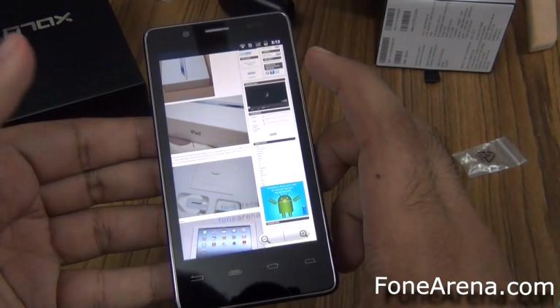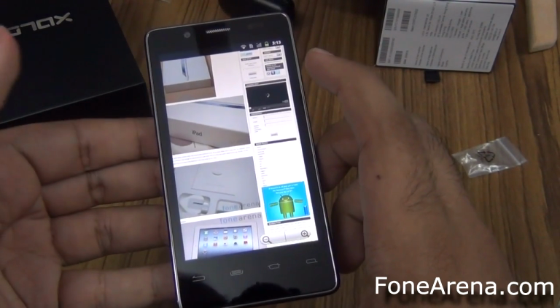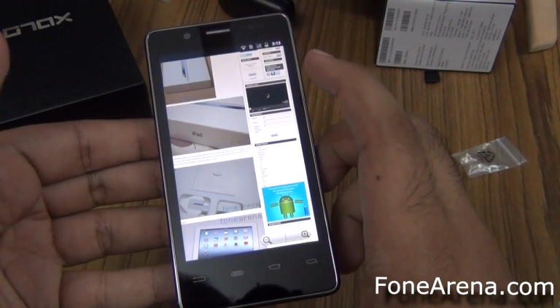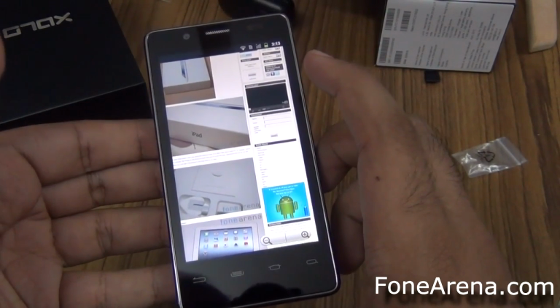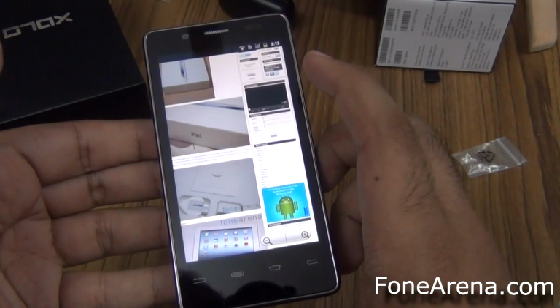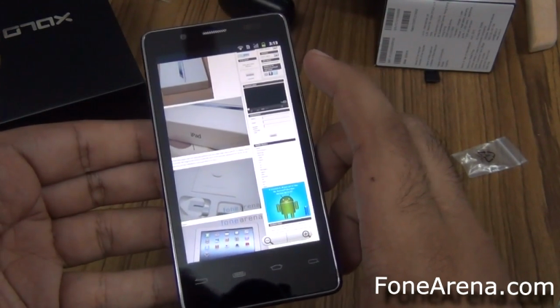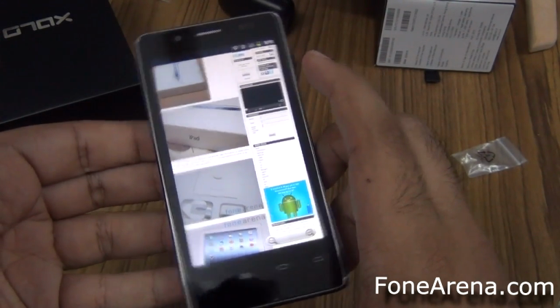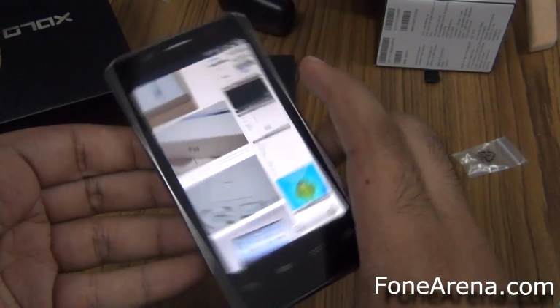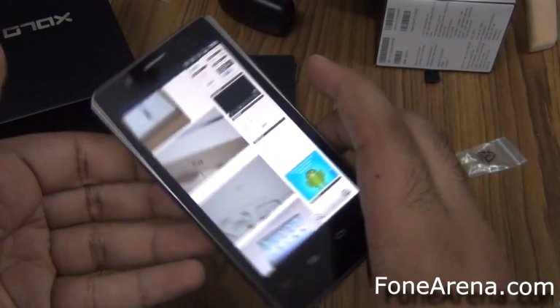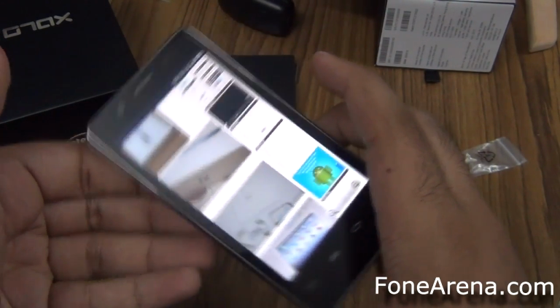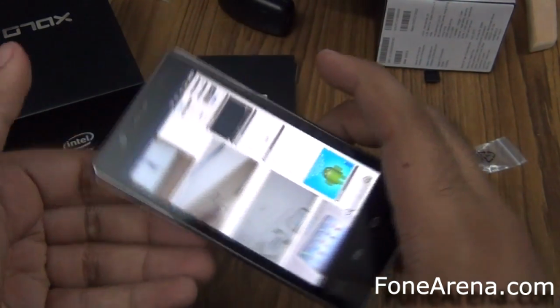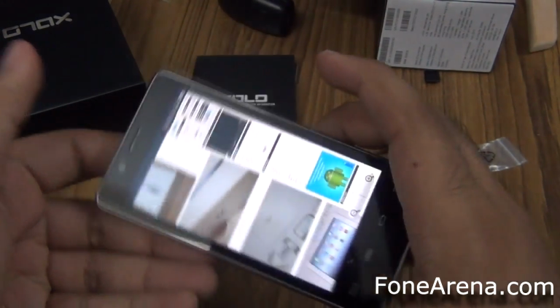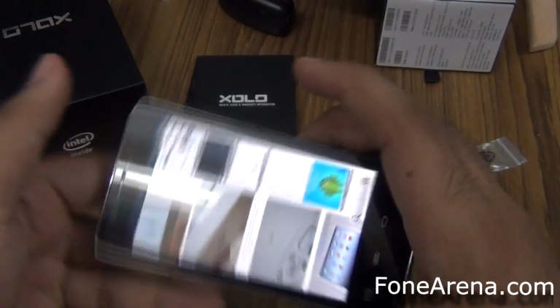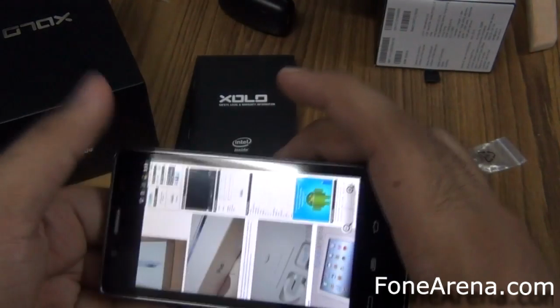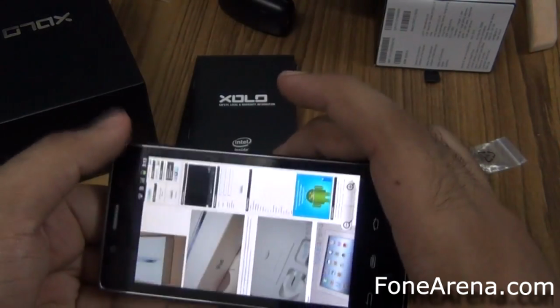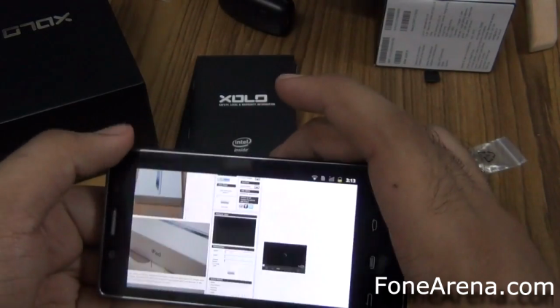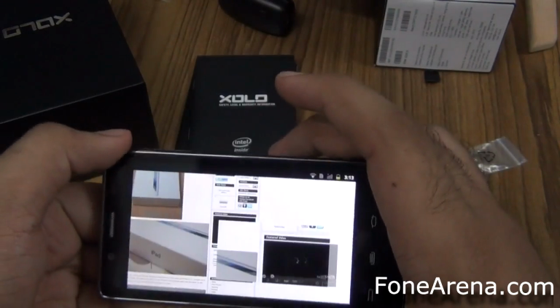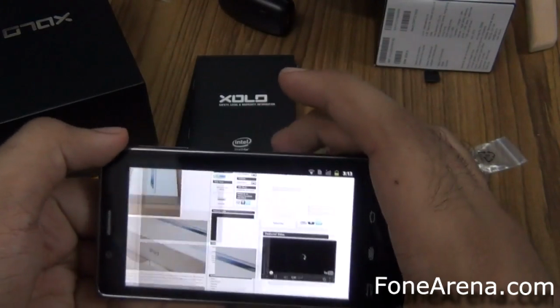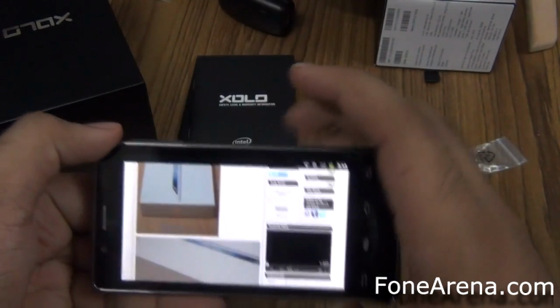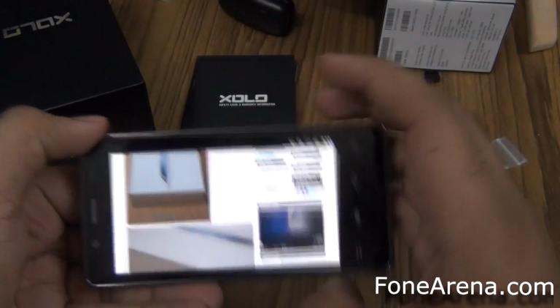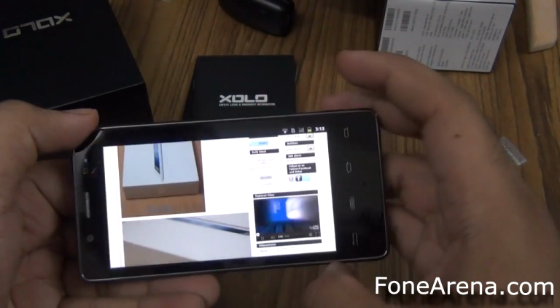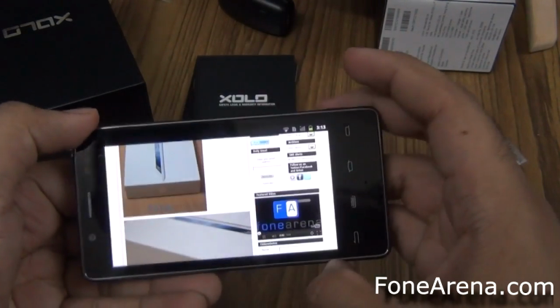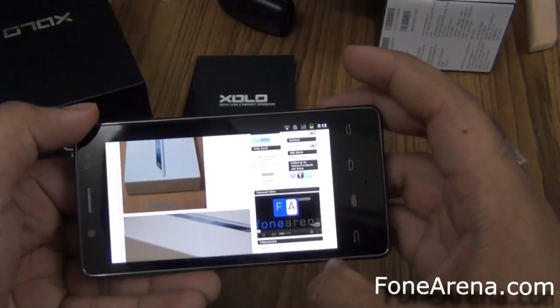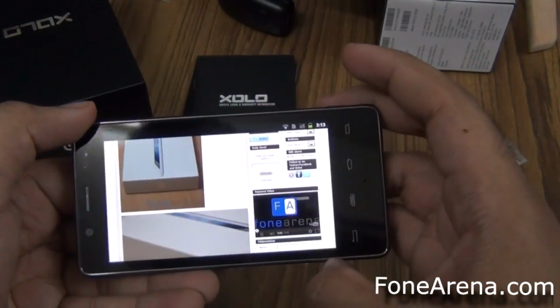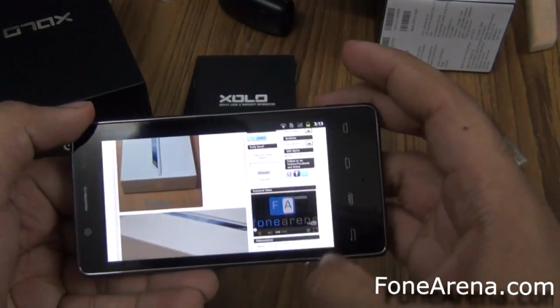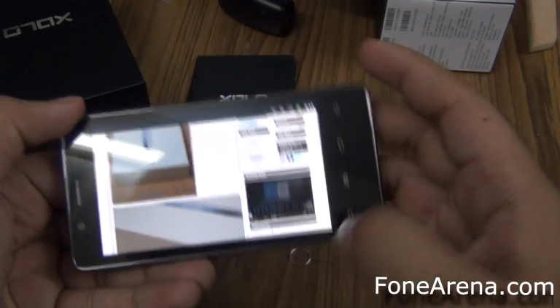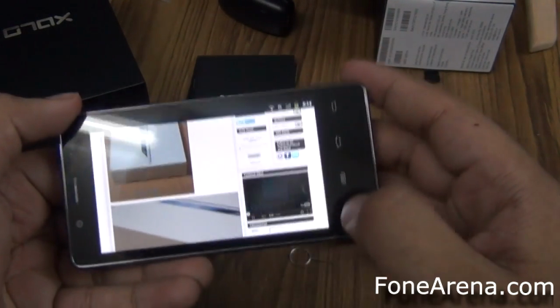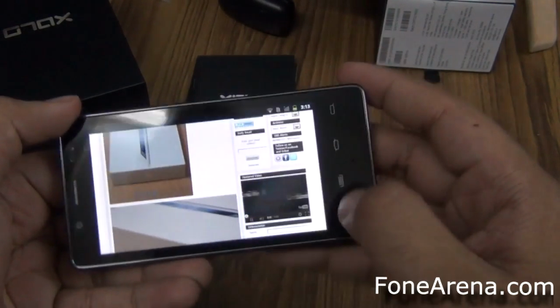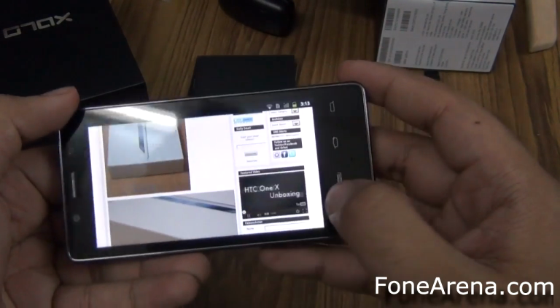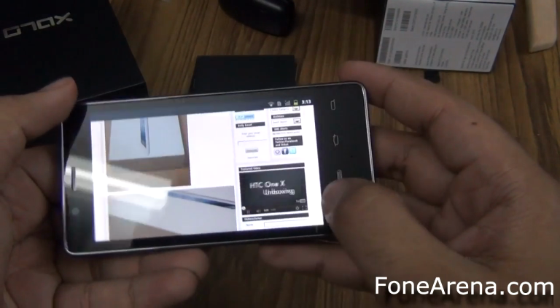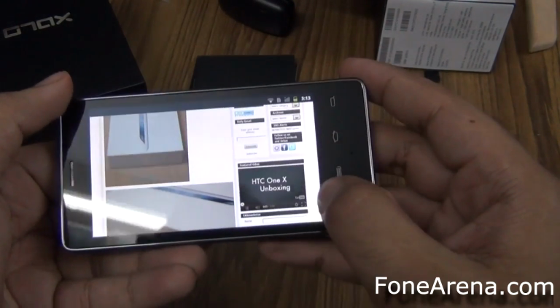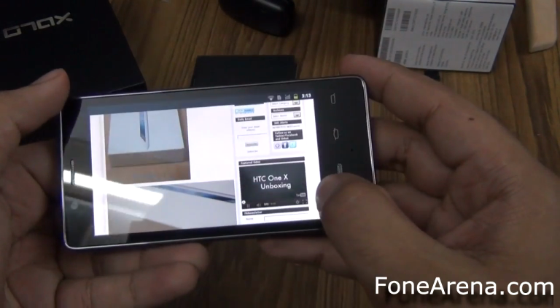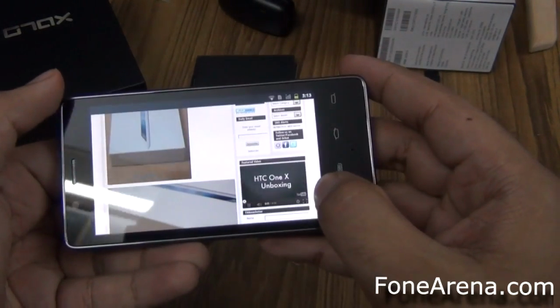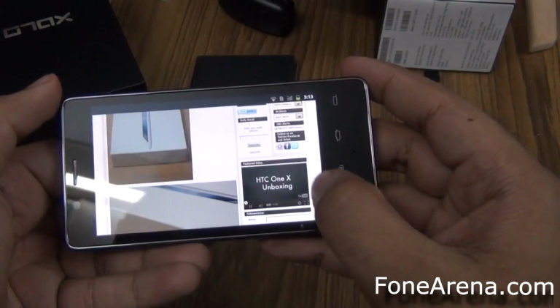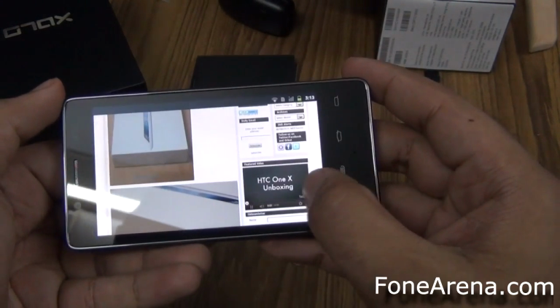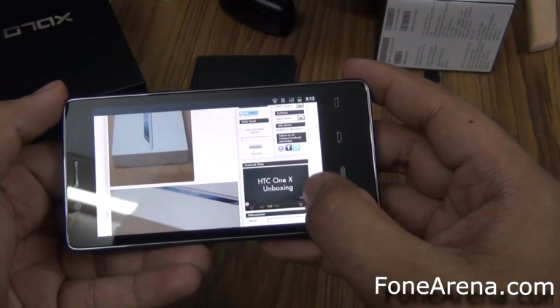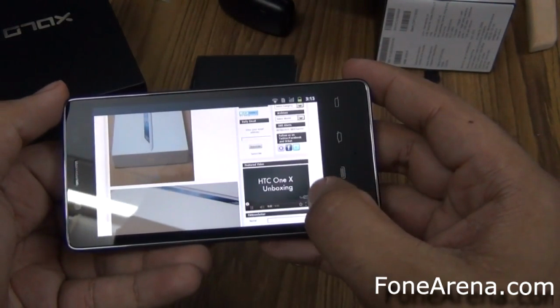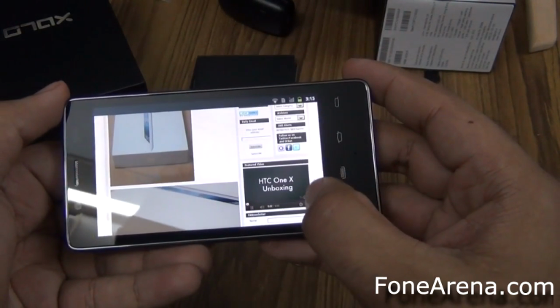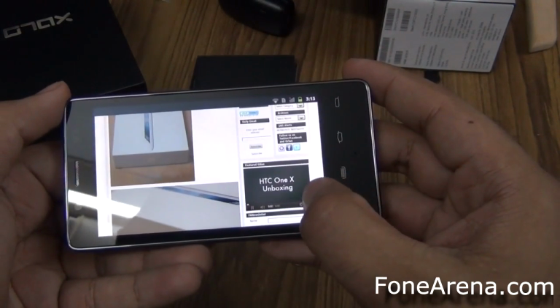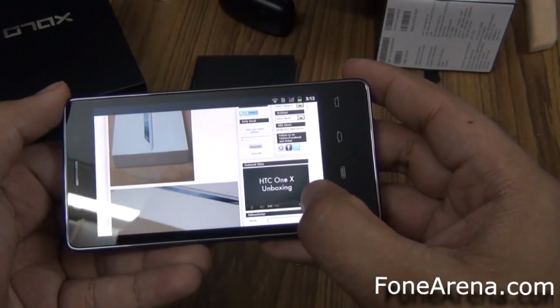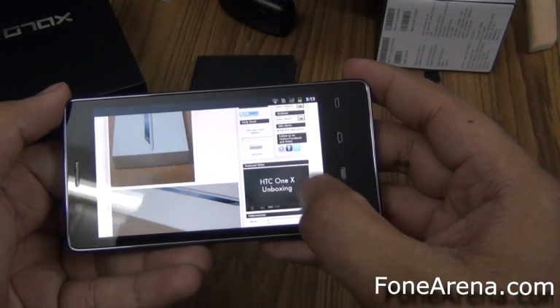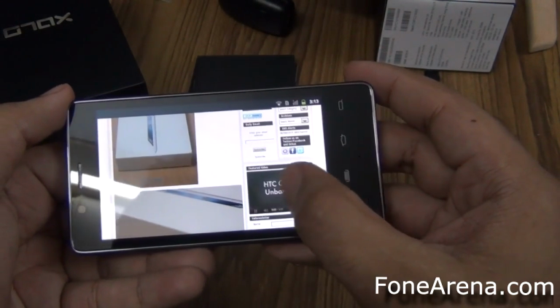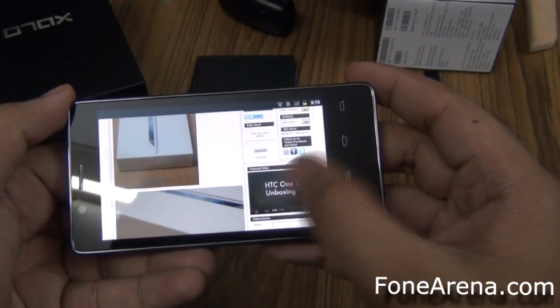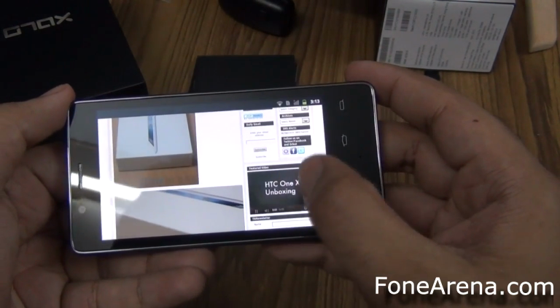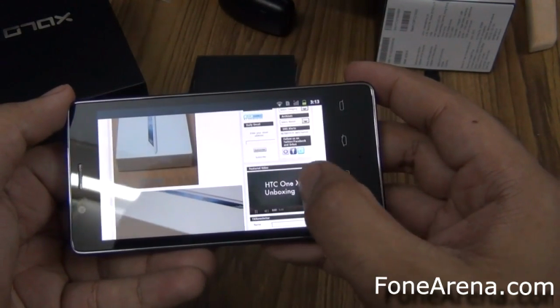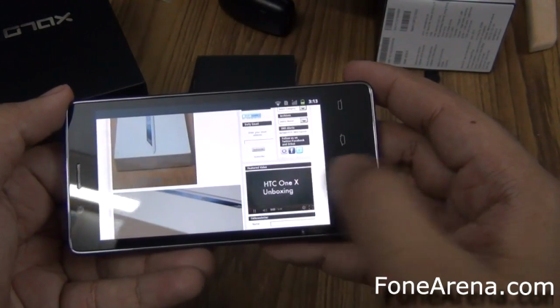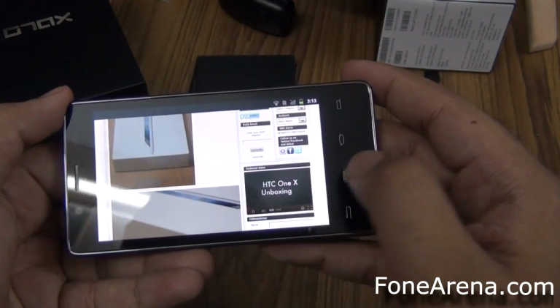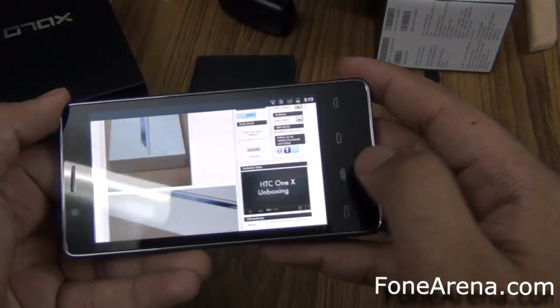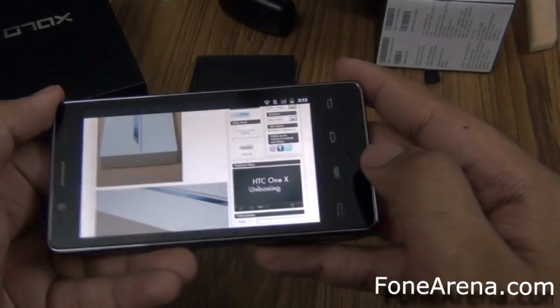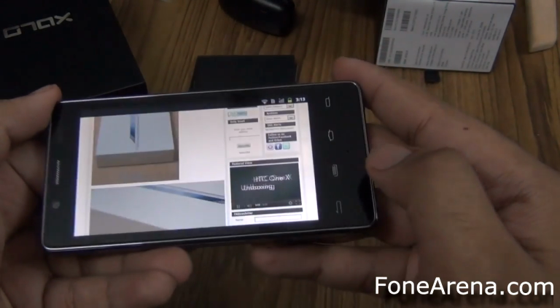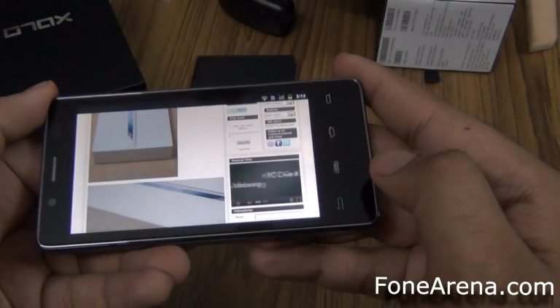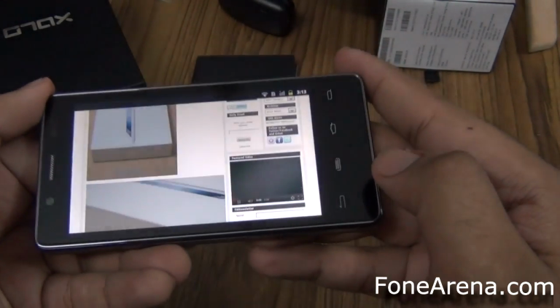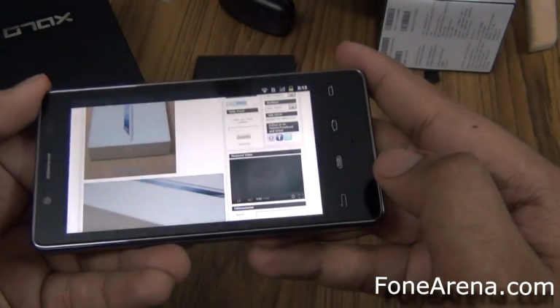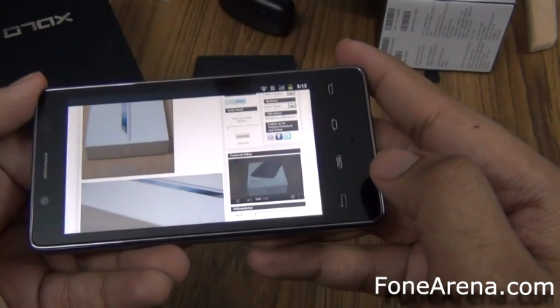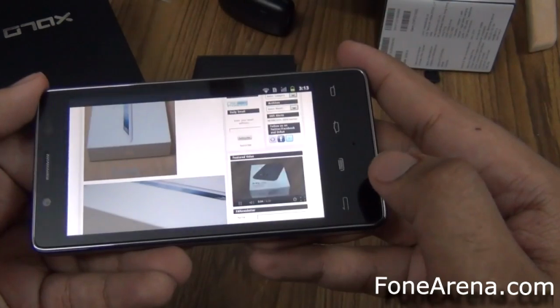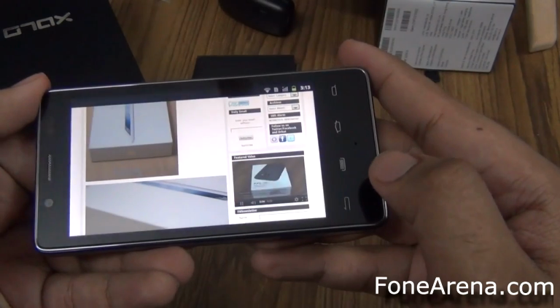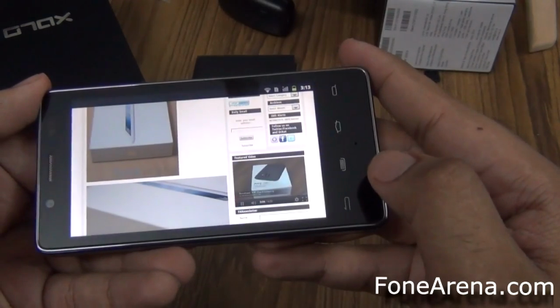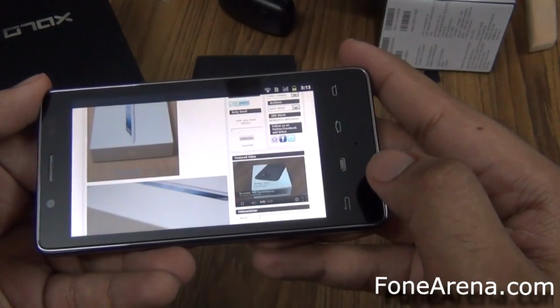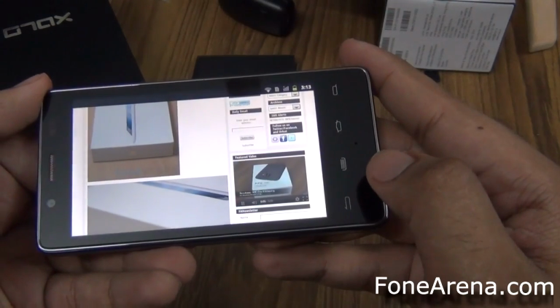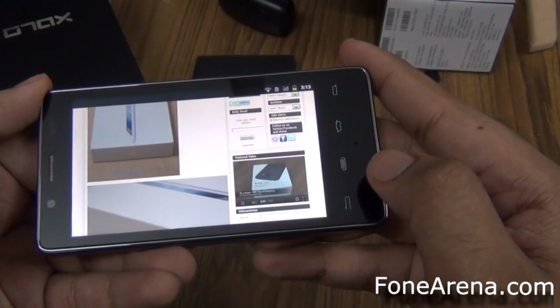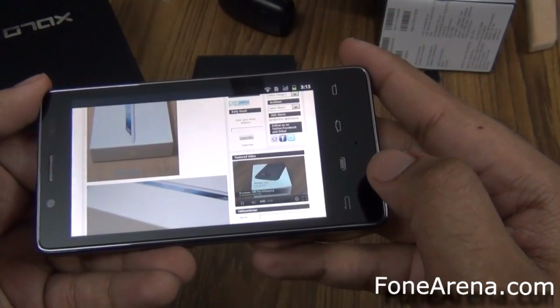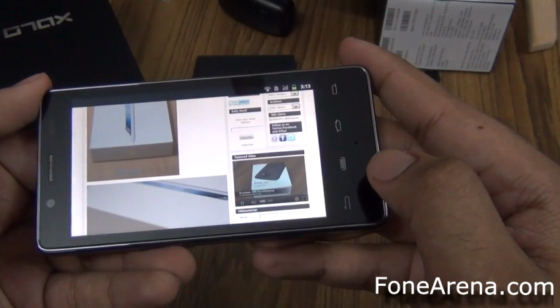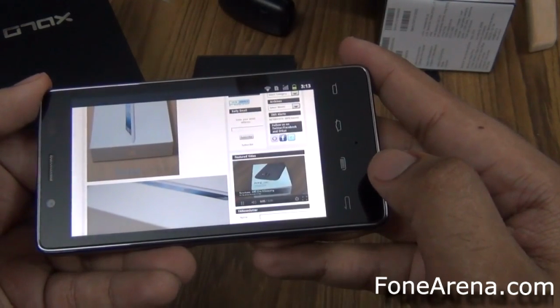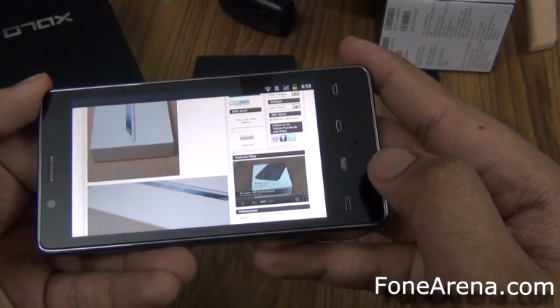So let's quickly try YouTube video playback.